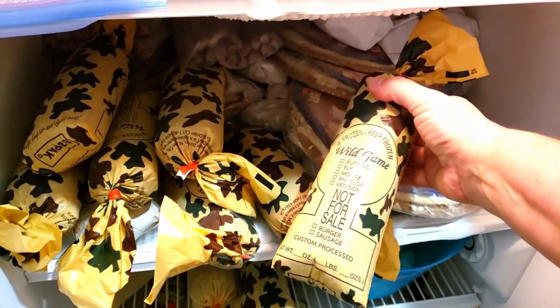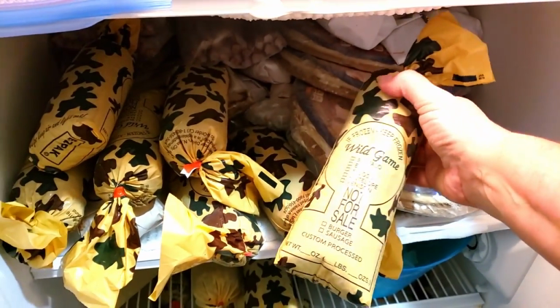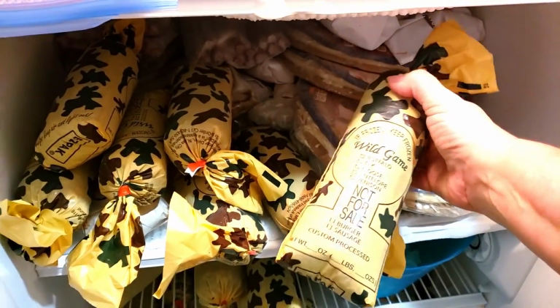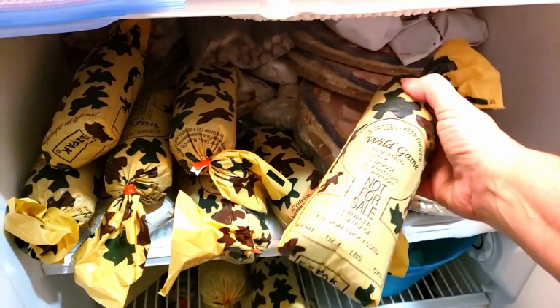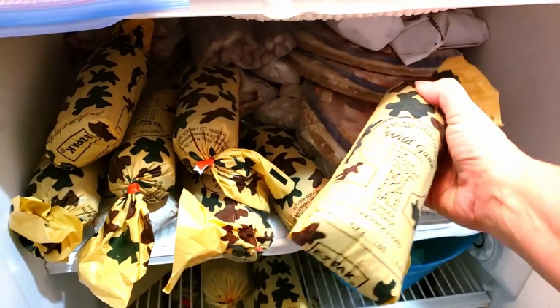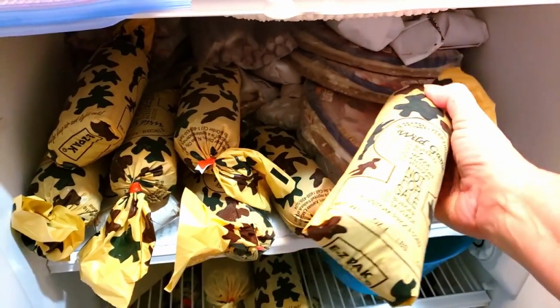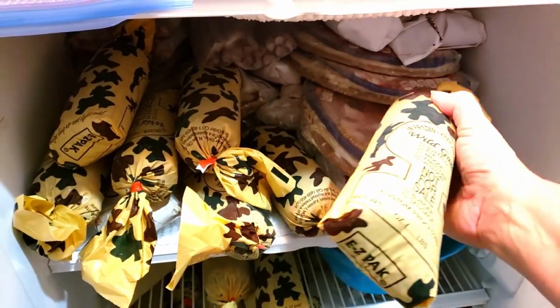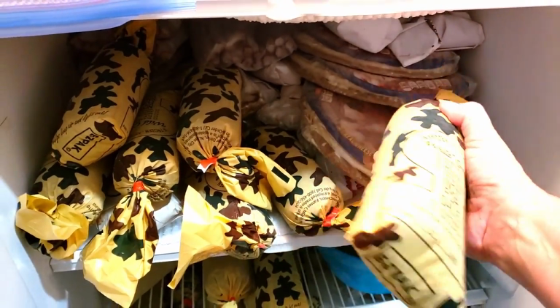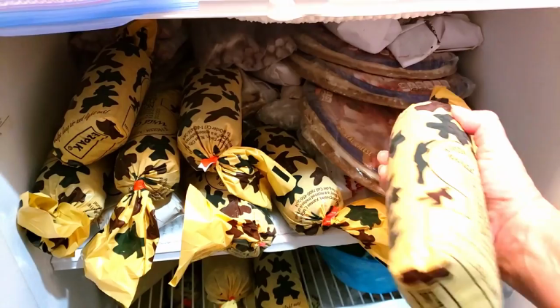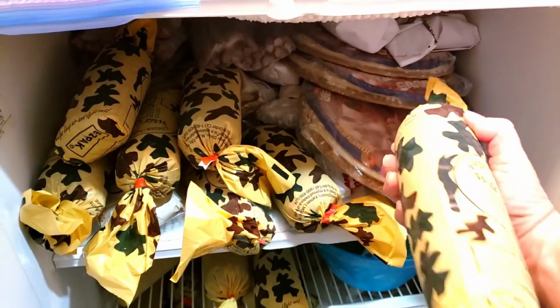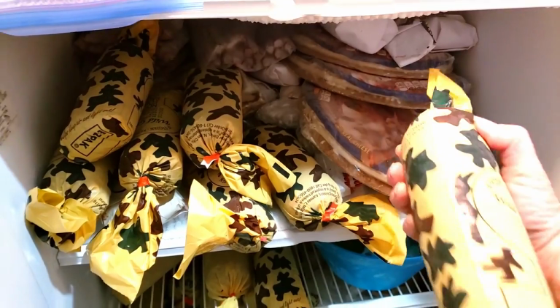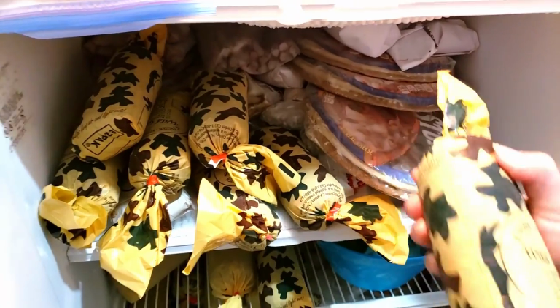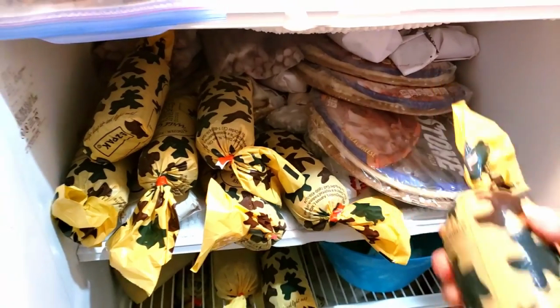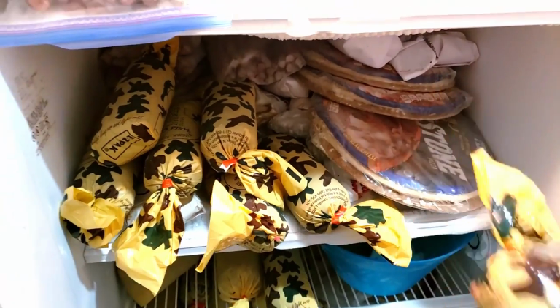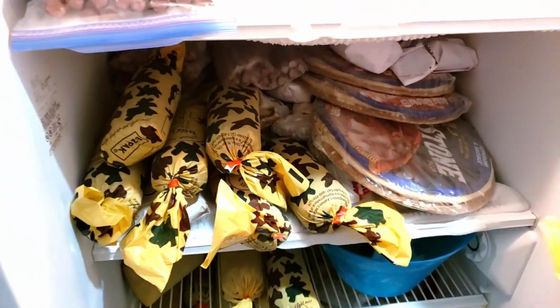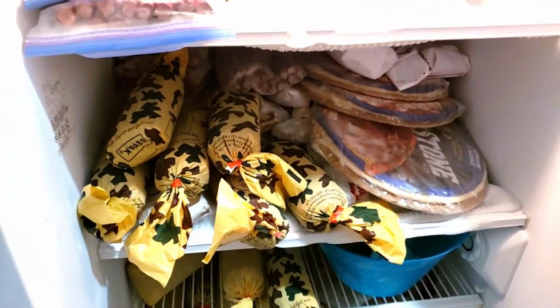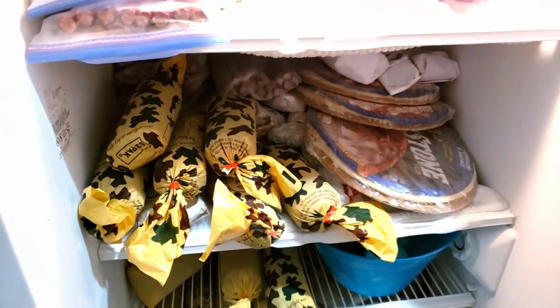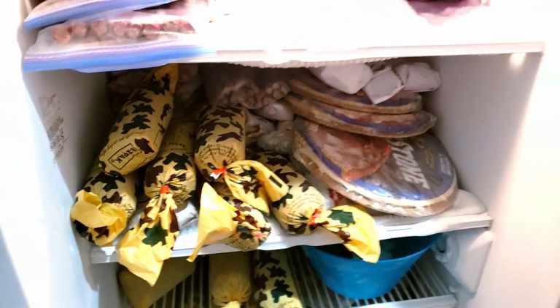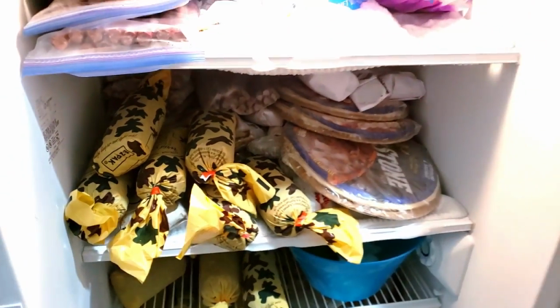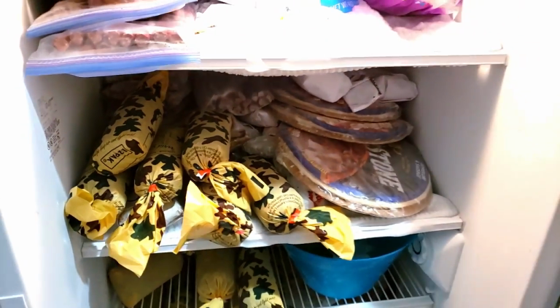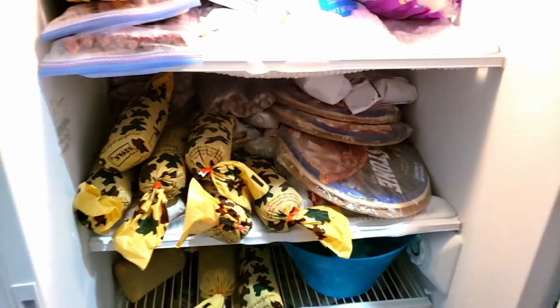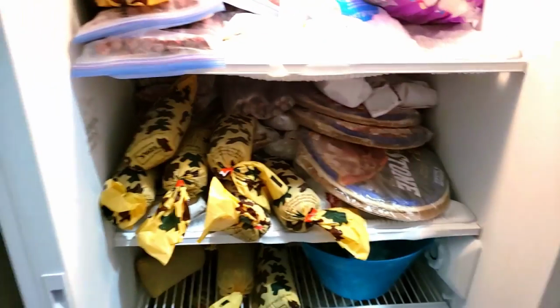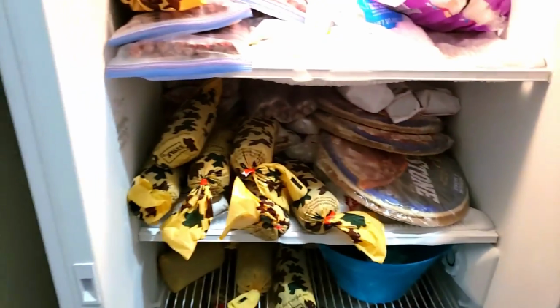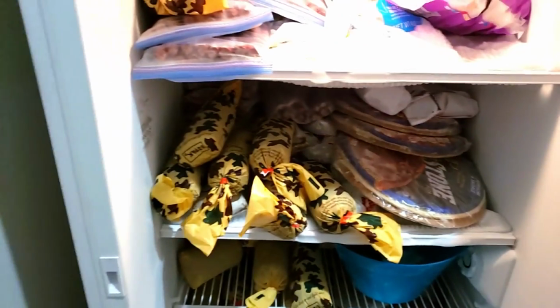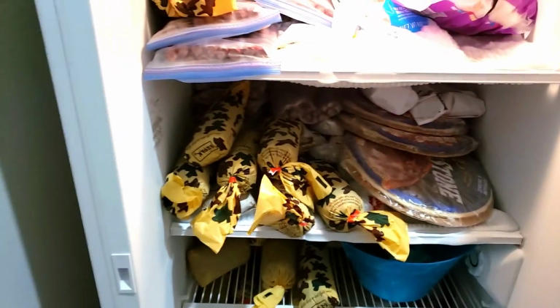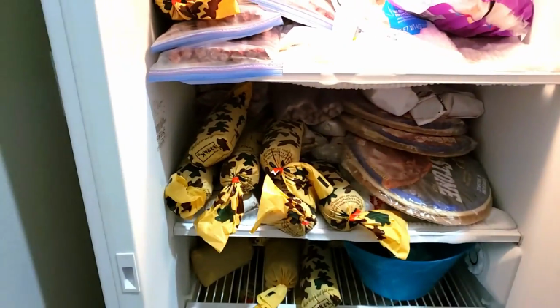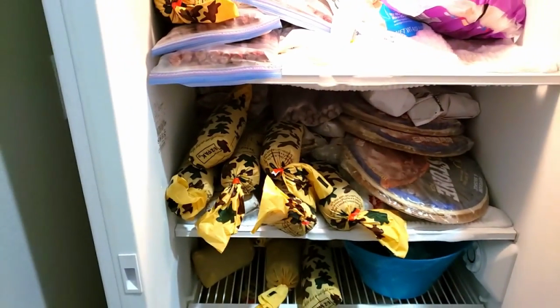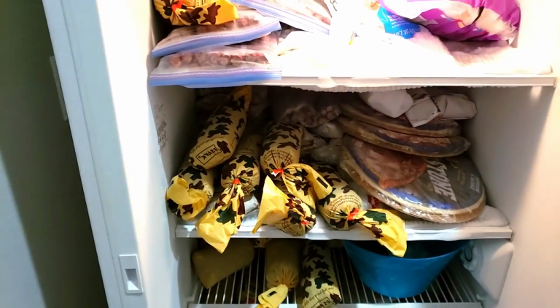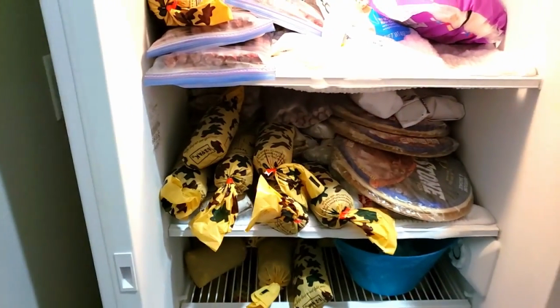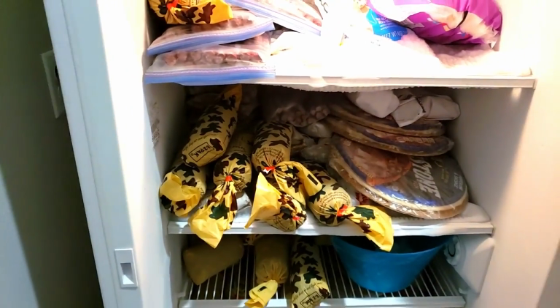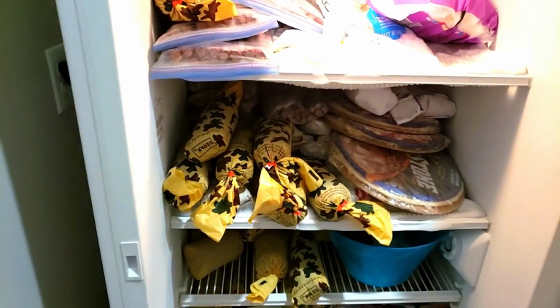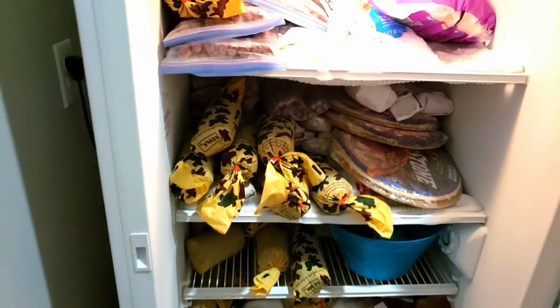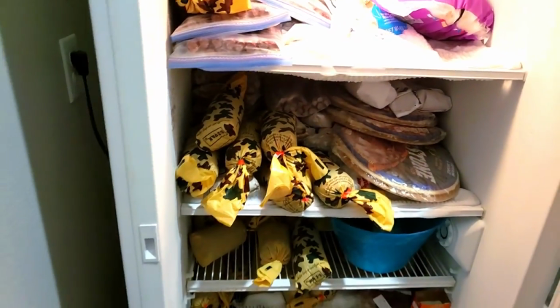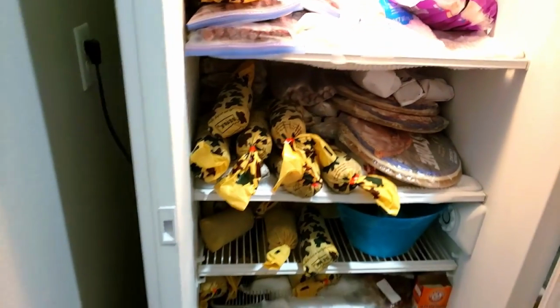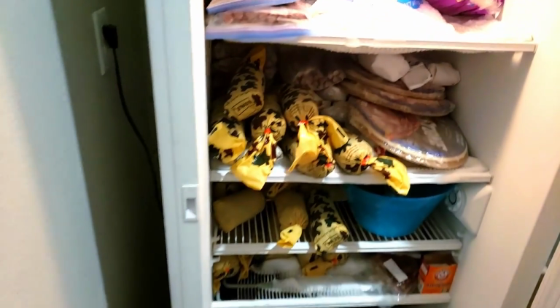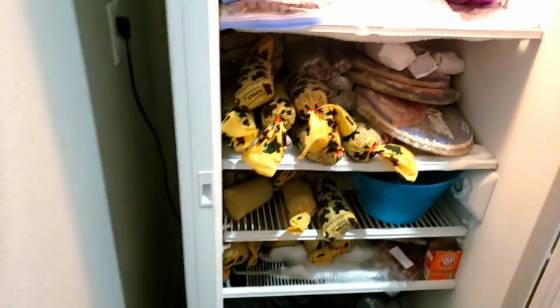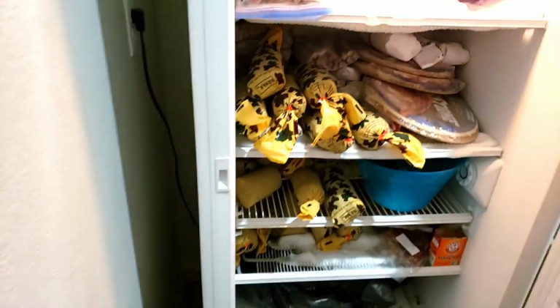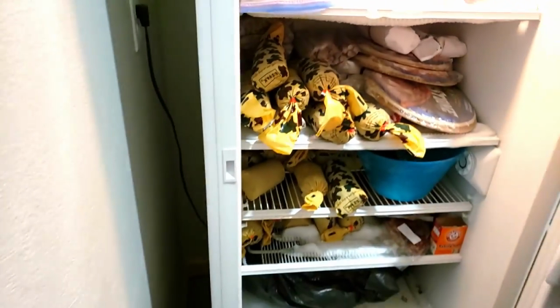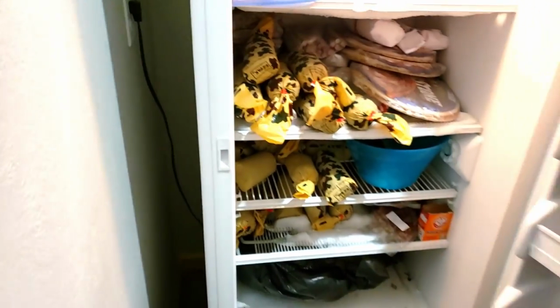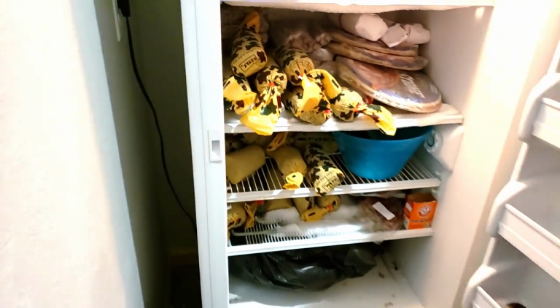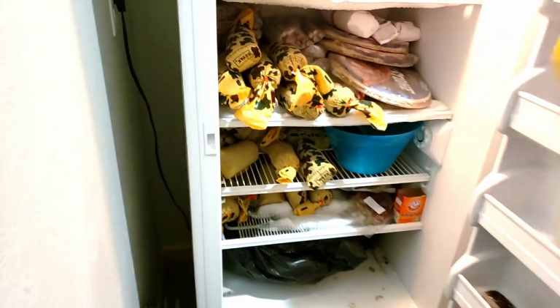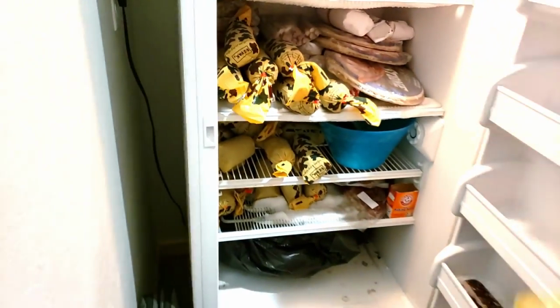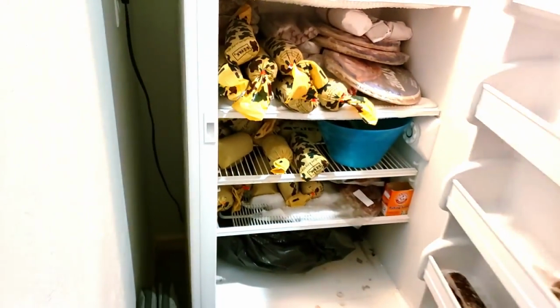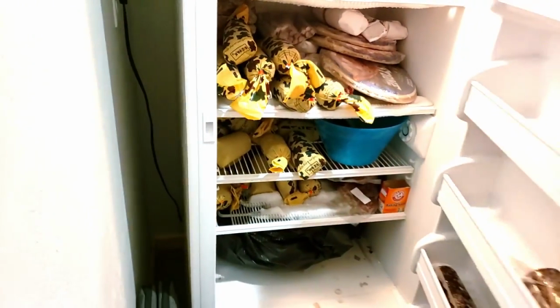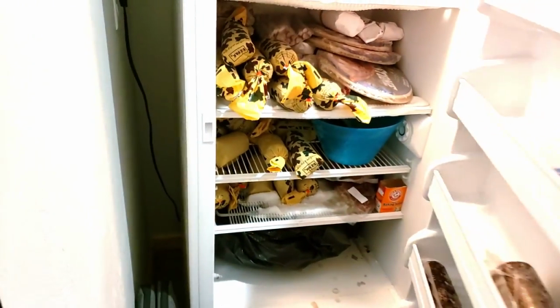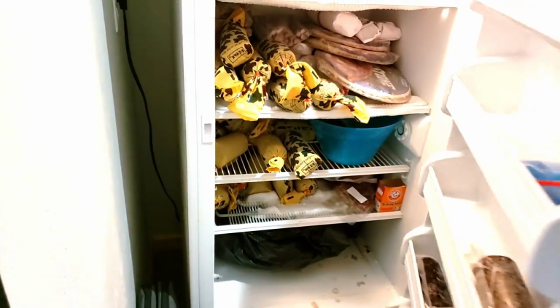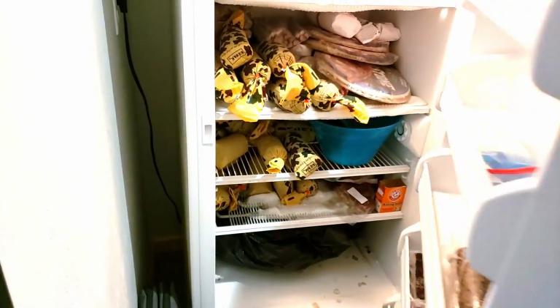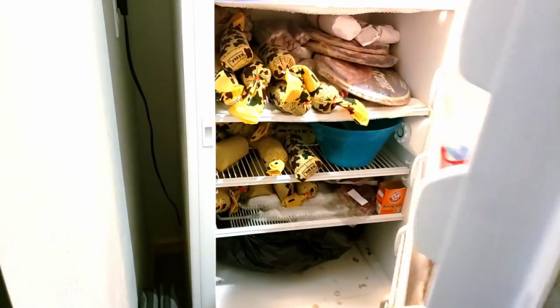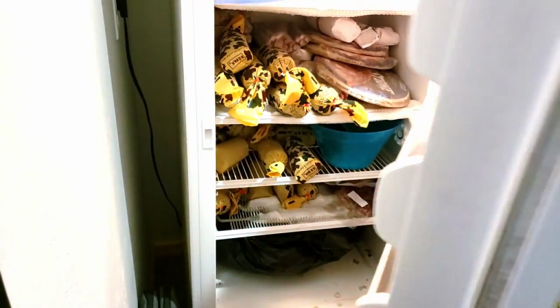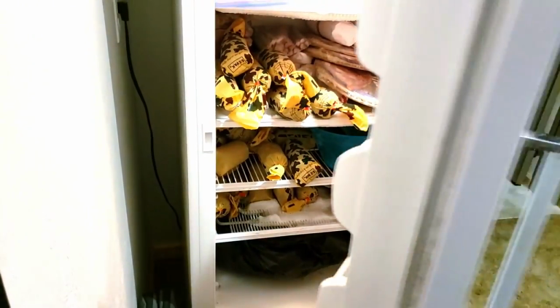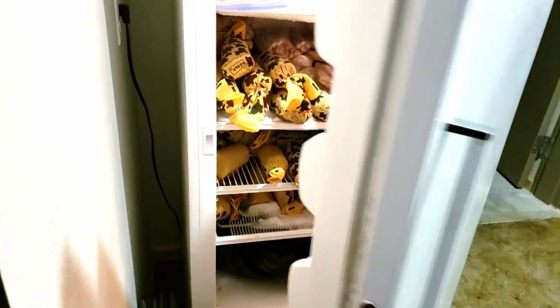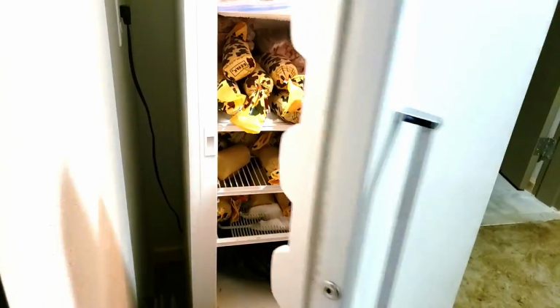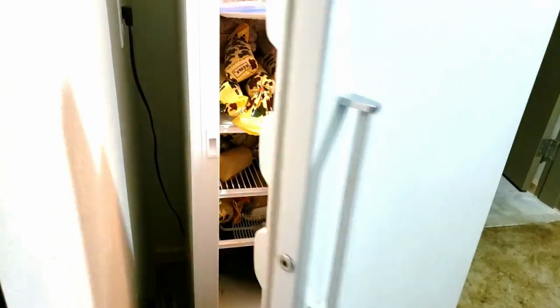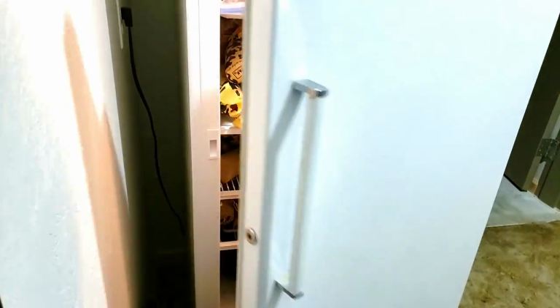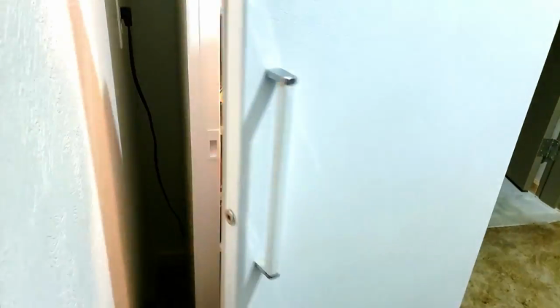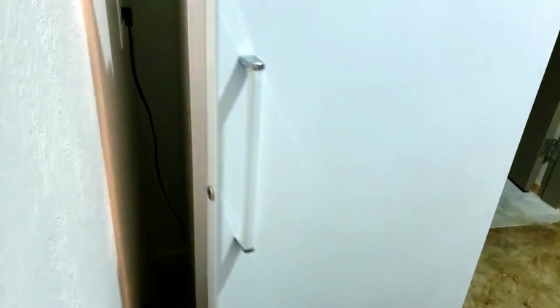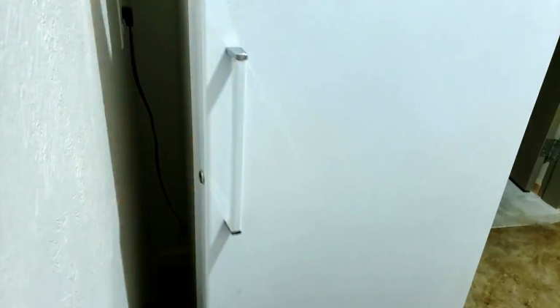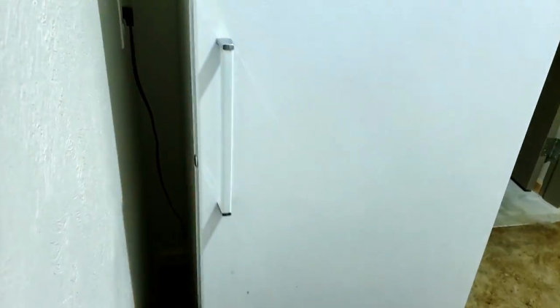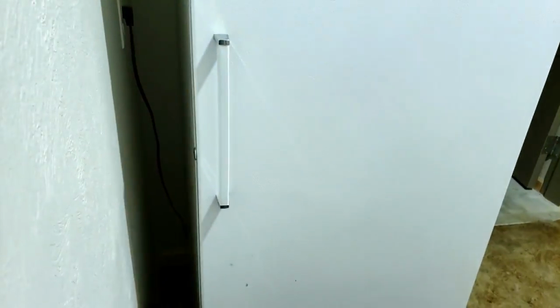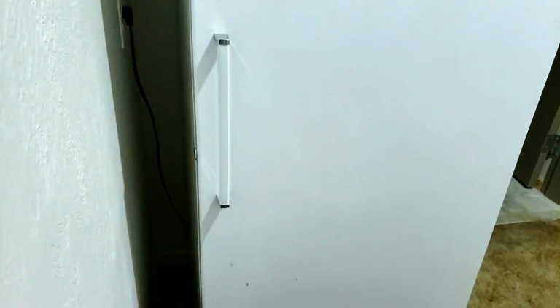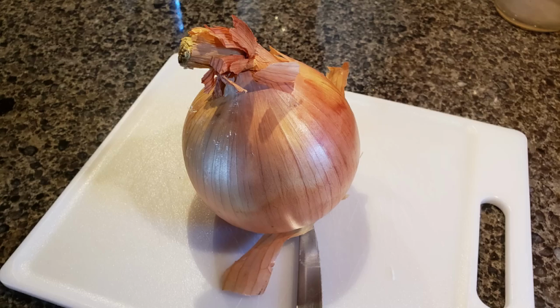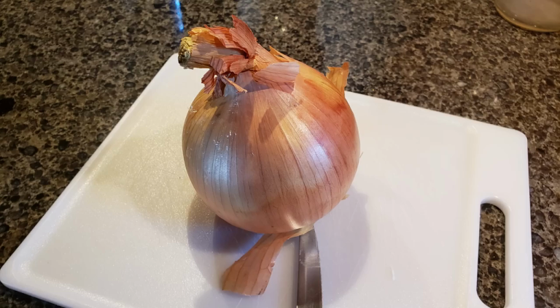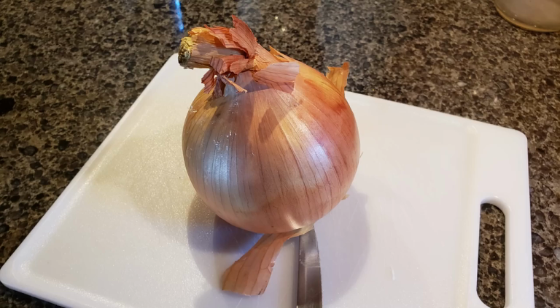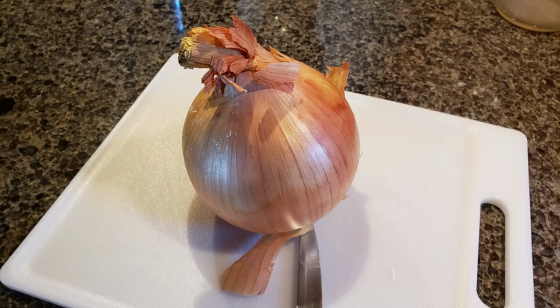As you can see, we get the burger meat from the processor. It's in about one pound packages, sometimes a little bit more or less.